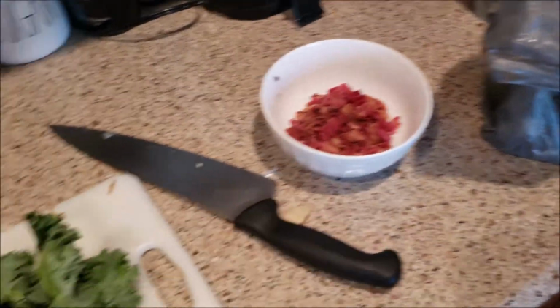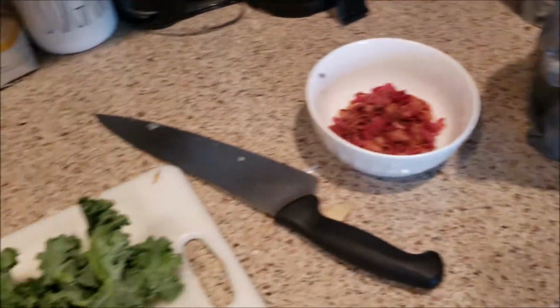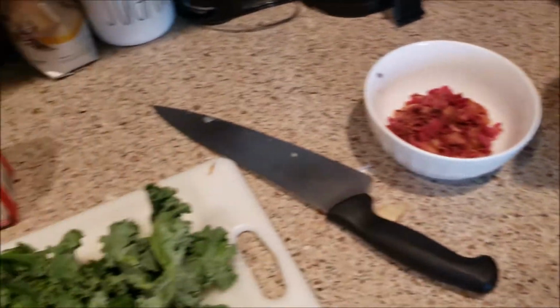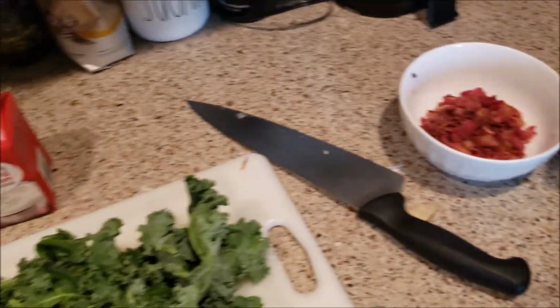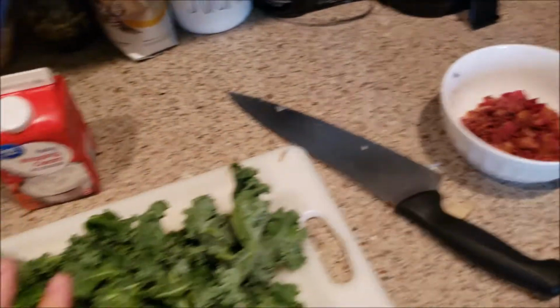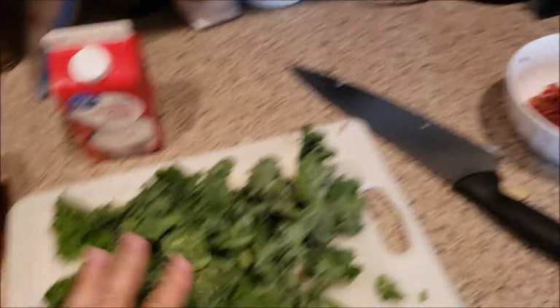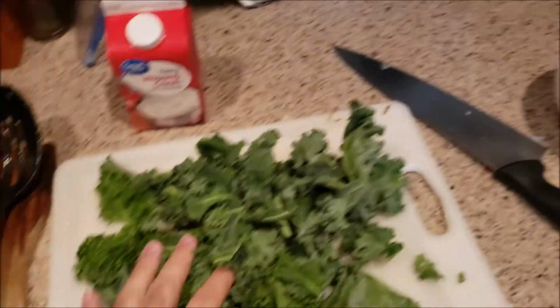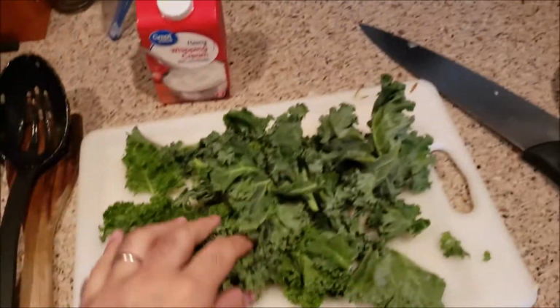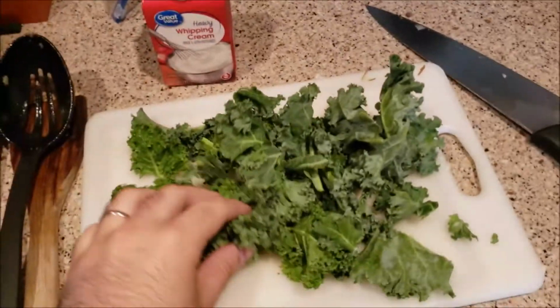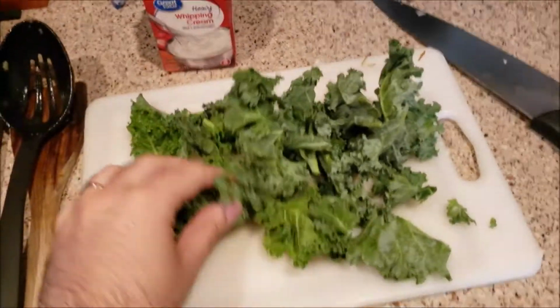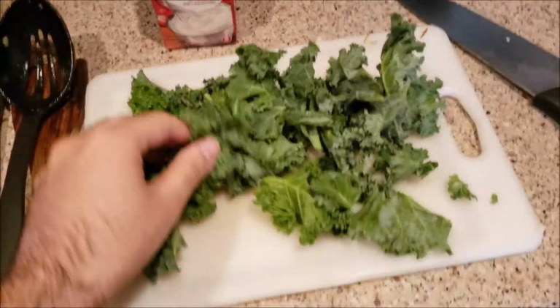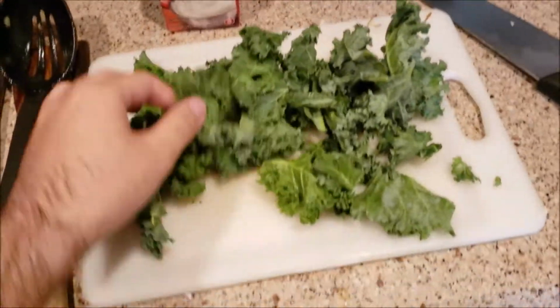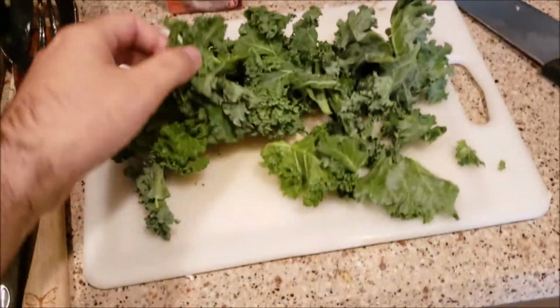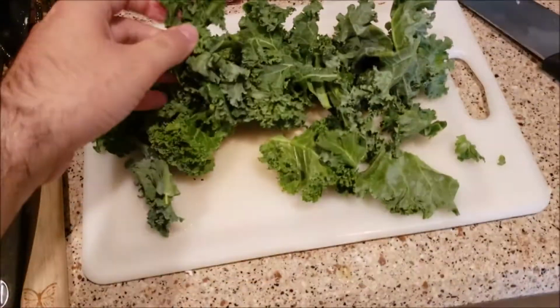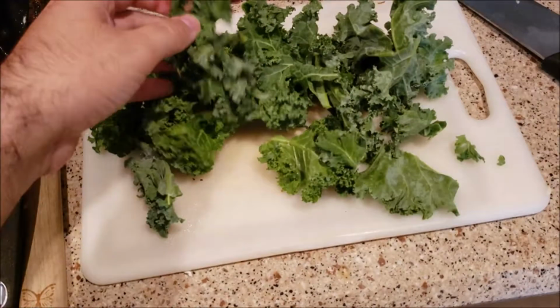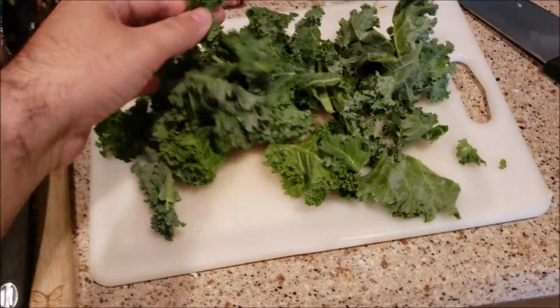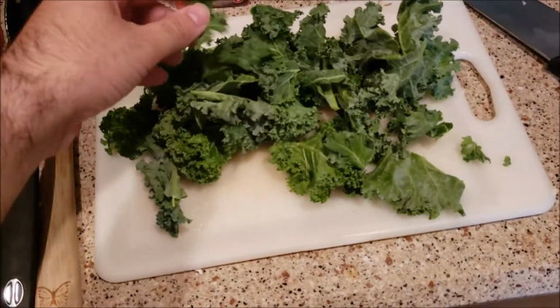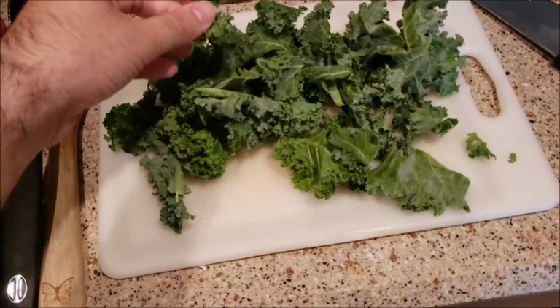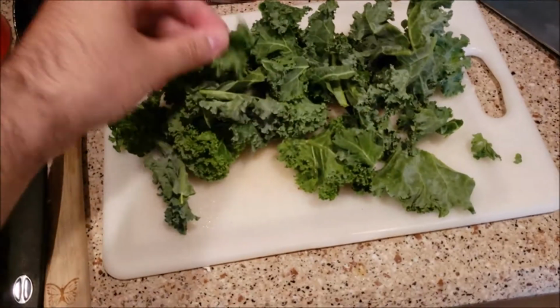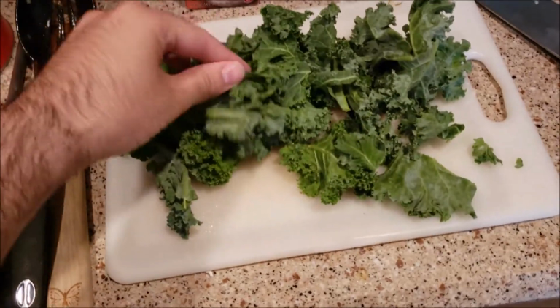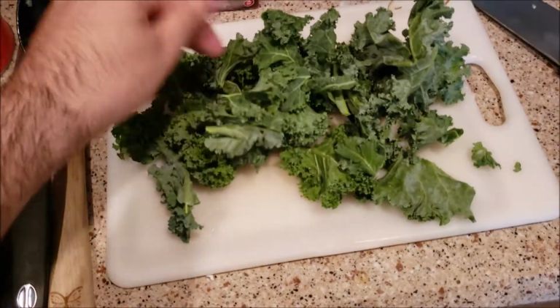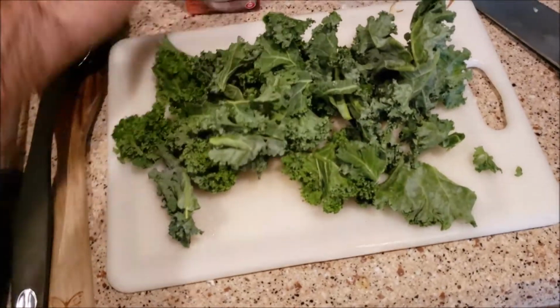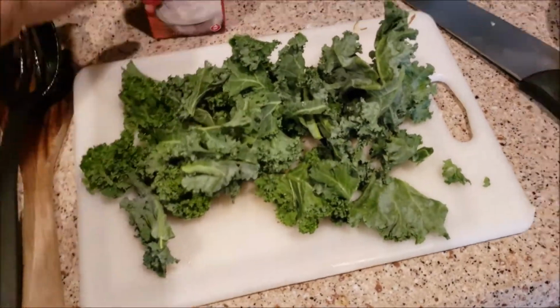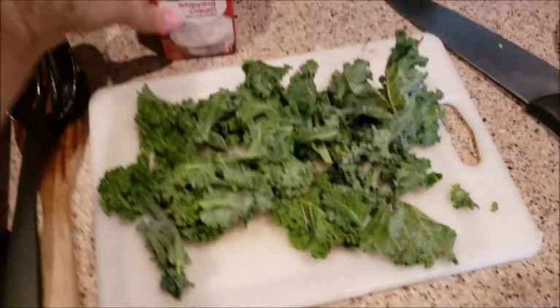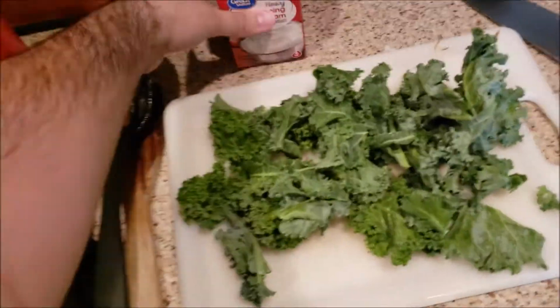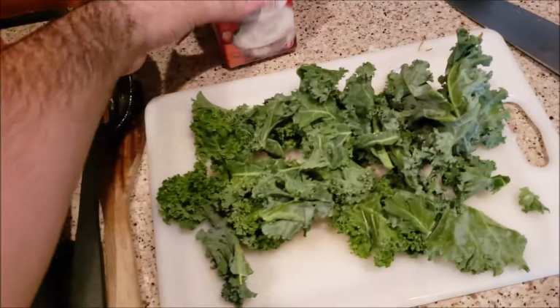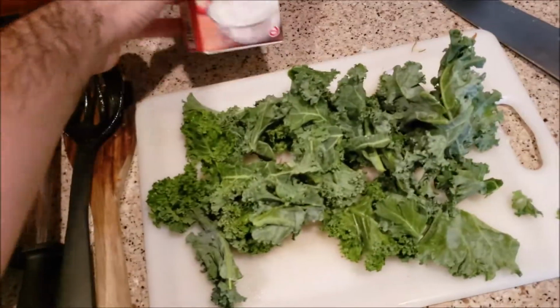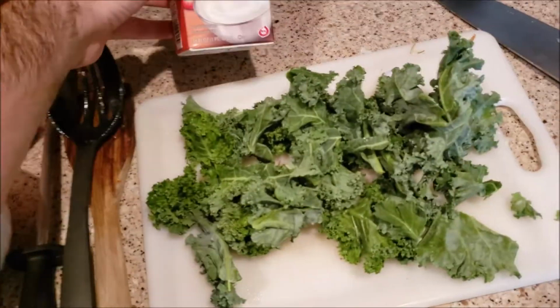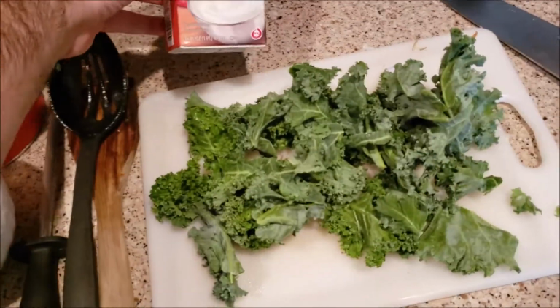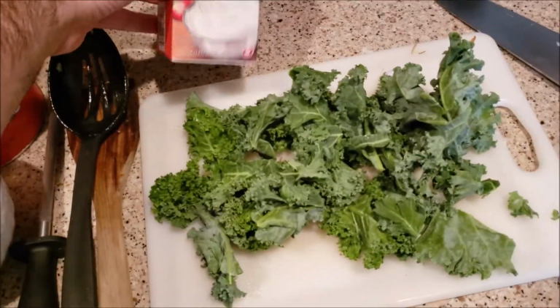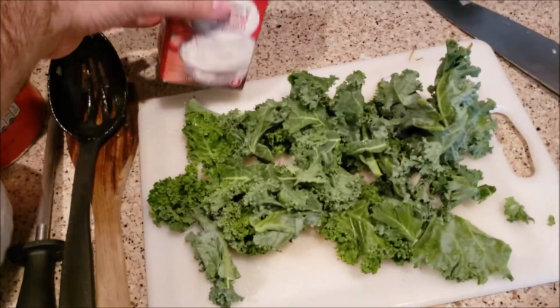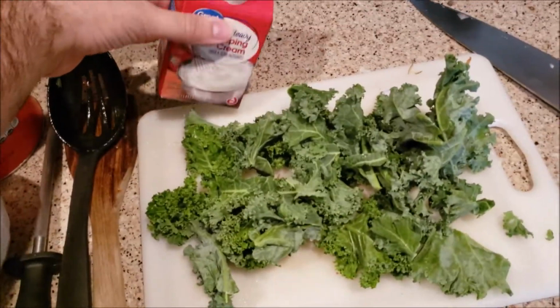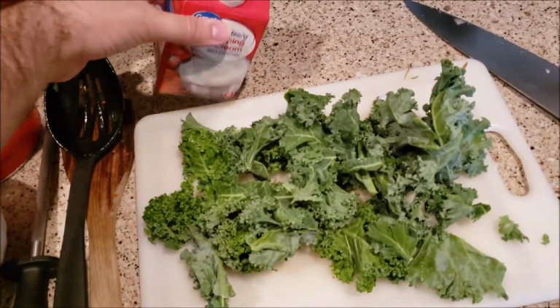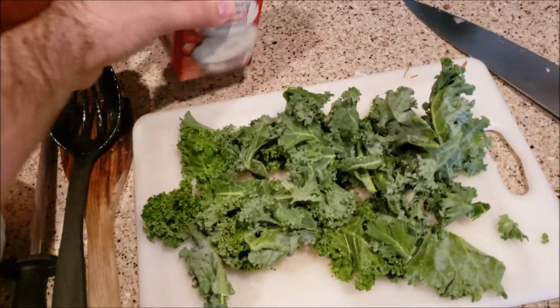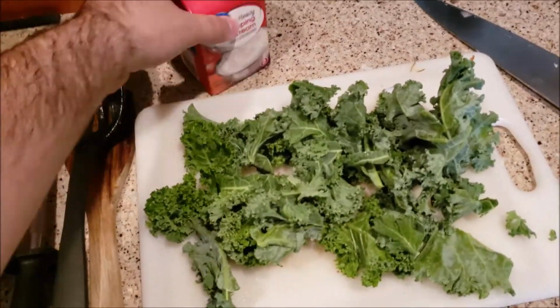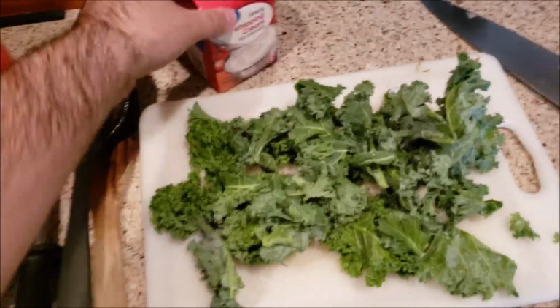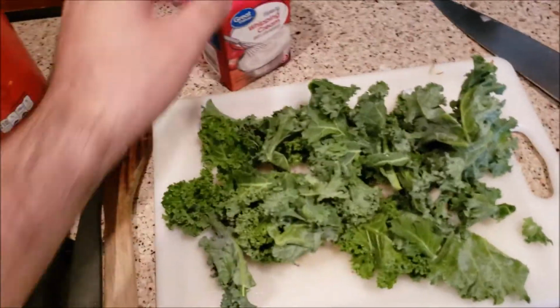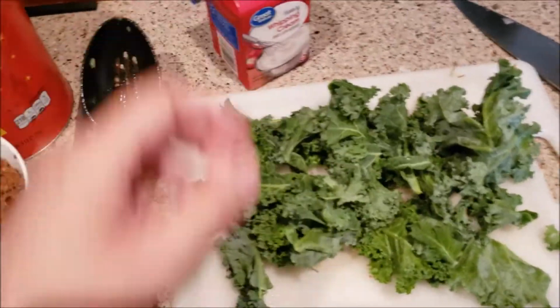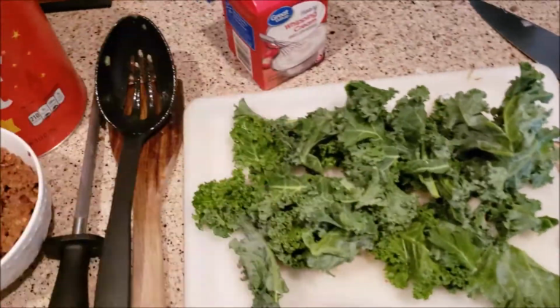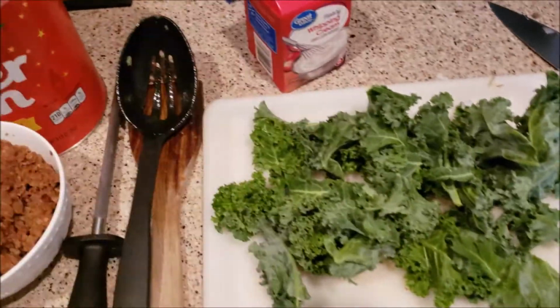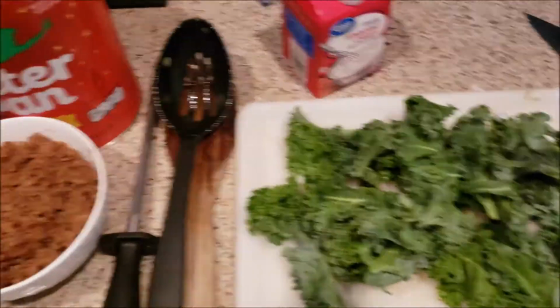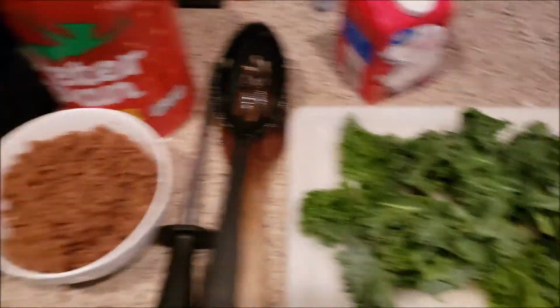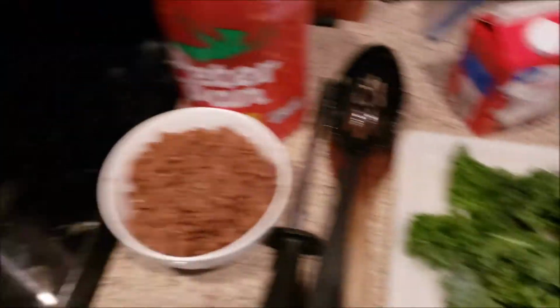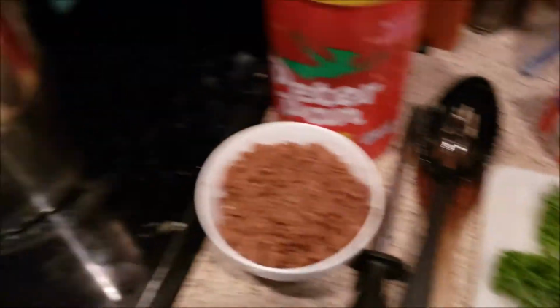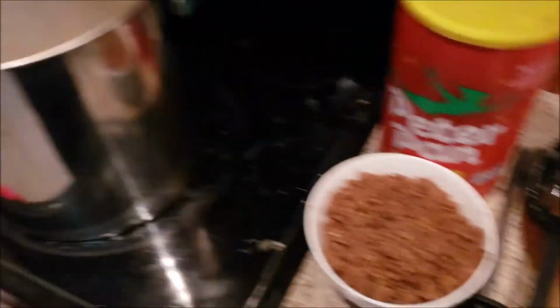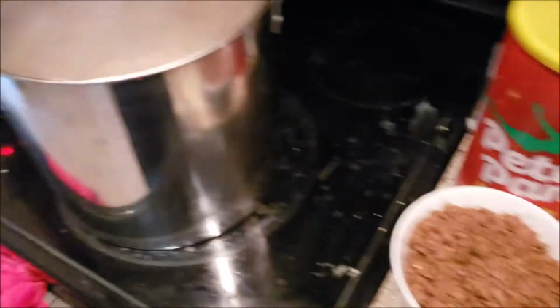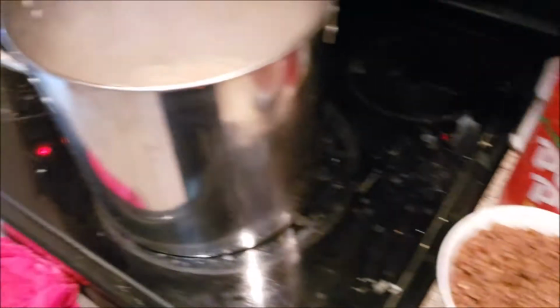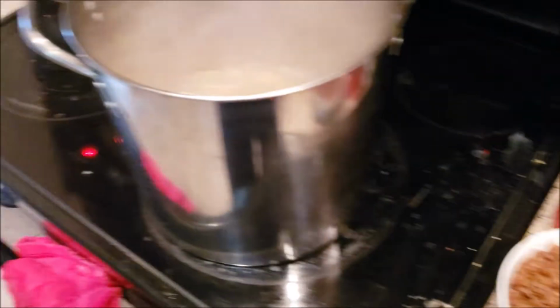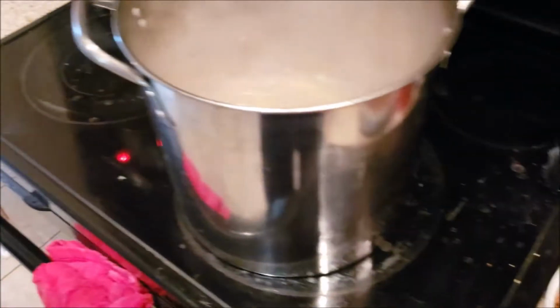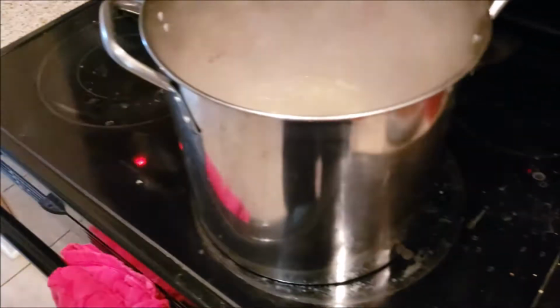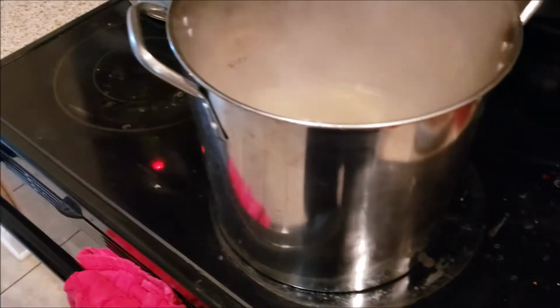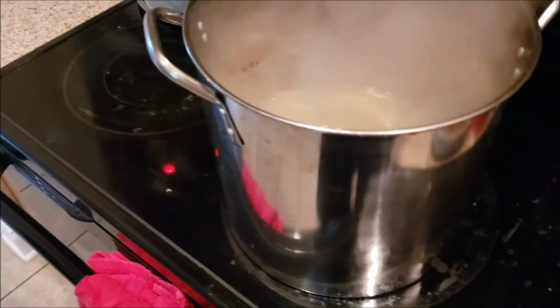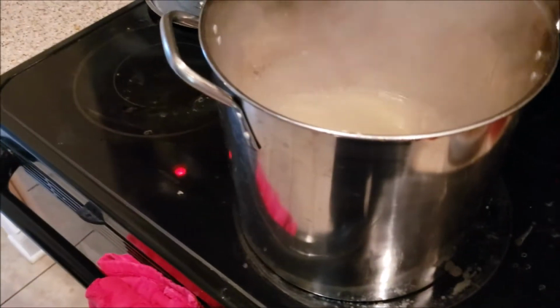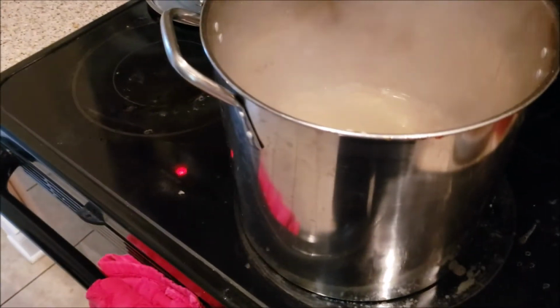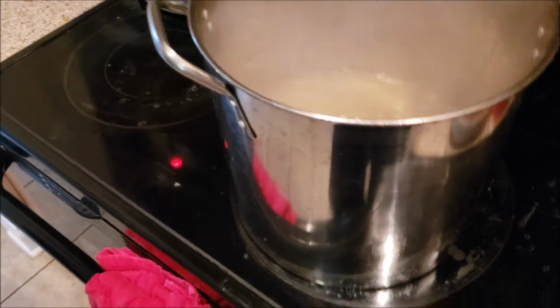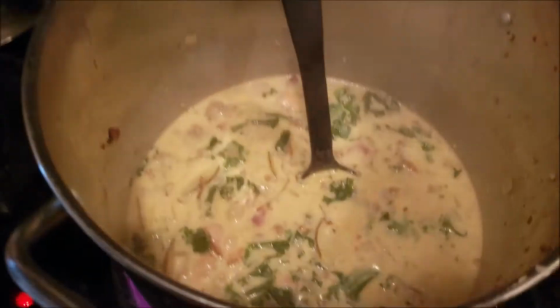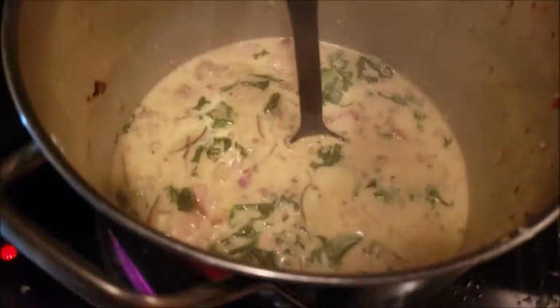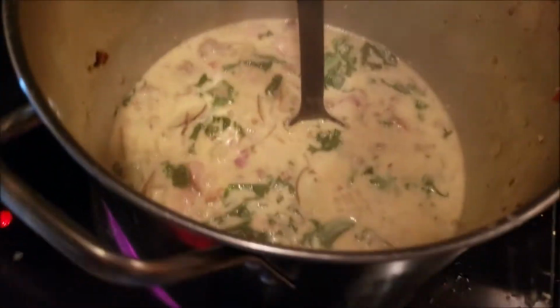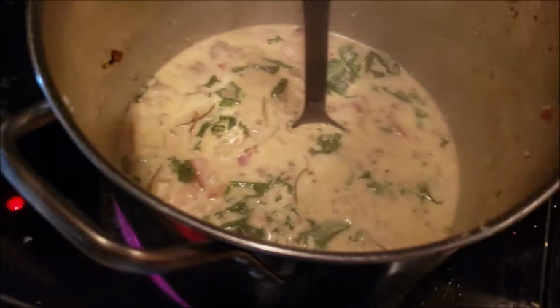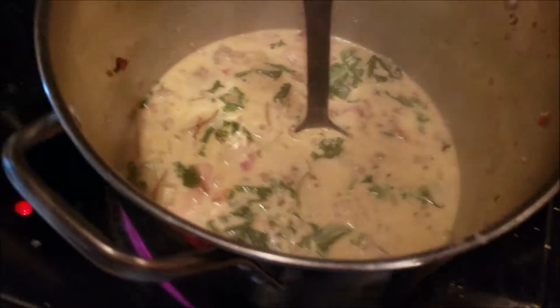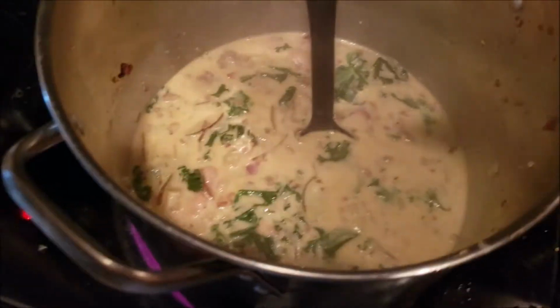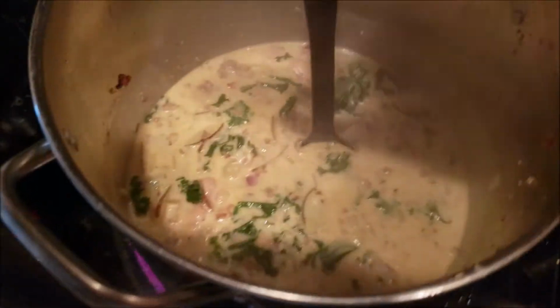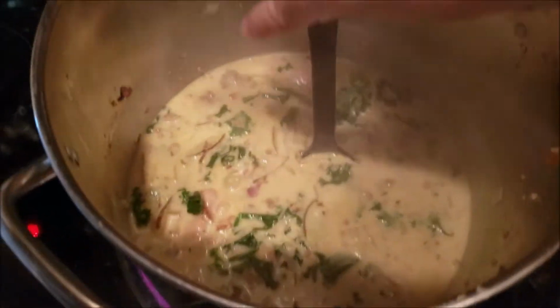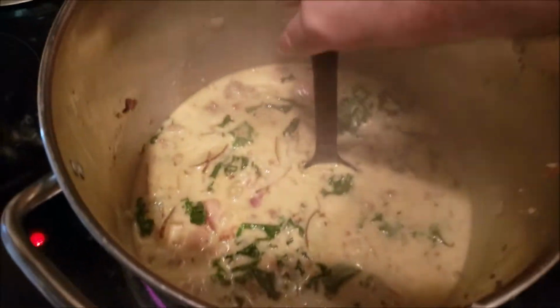The potatoes are all boiled and soft. Now I'm adding in the sausage, the bacon, and the kale — my favorite part because it's so good — plus one cup of heavy cream. Mix it all together and it looks so good!